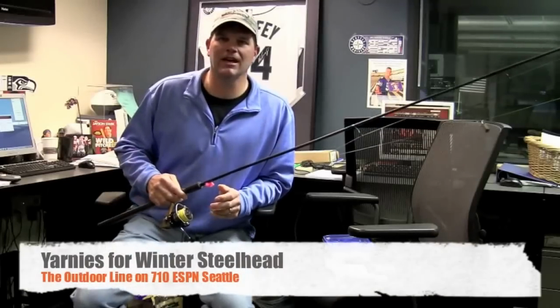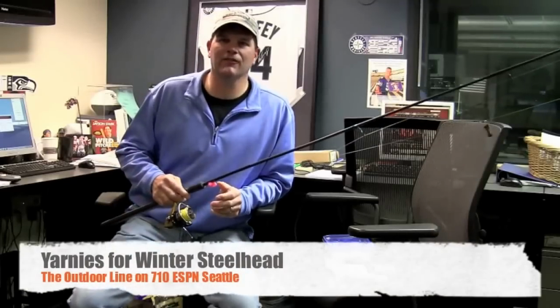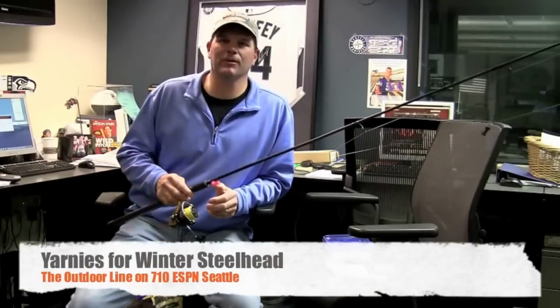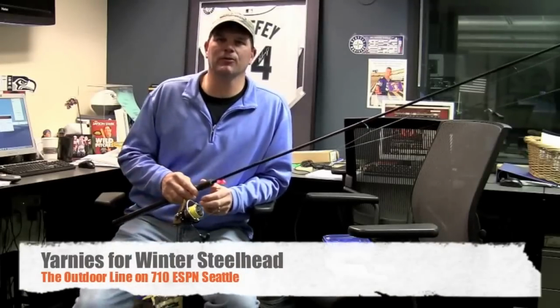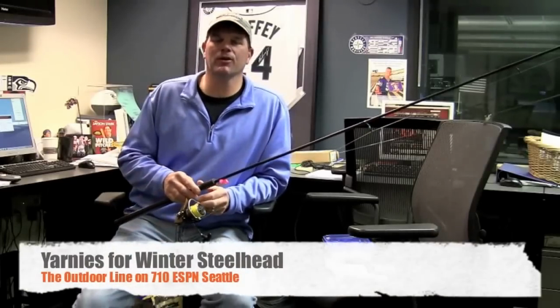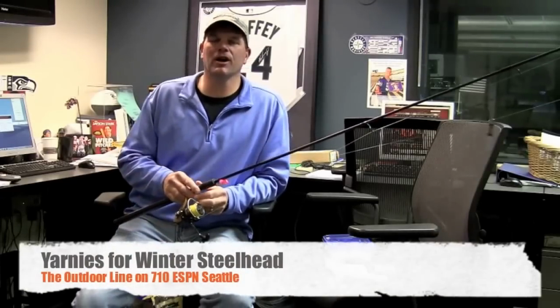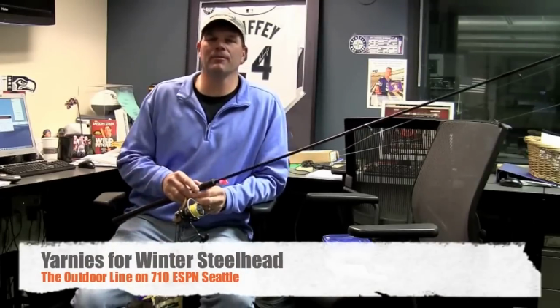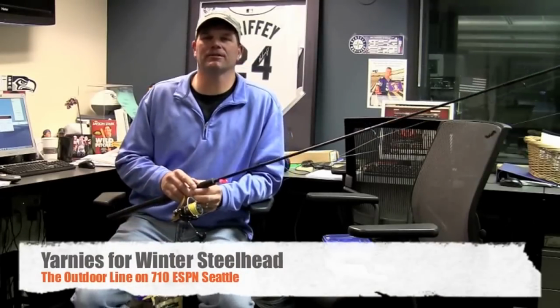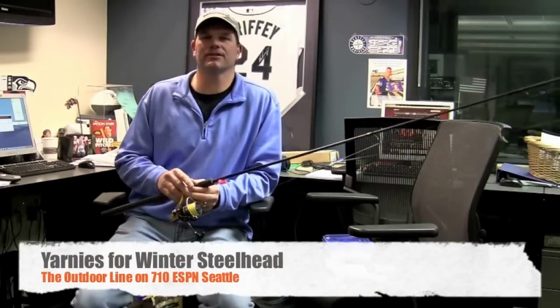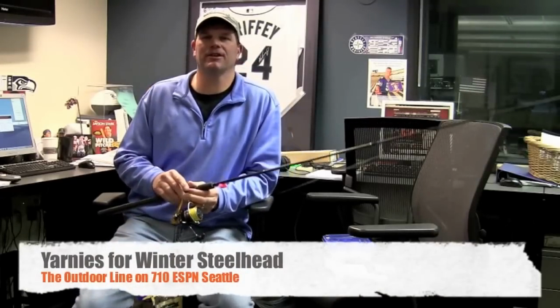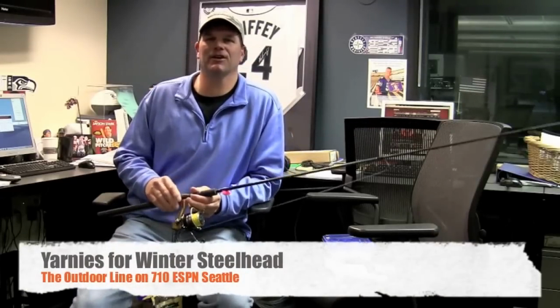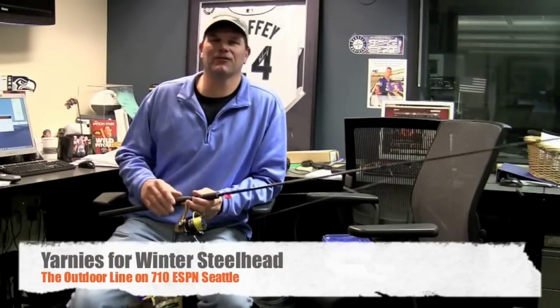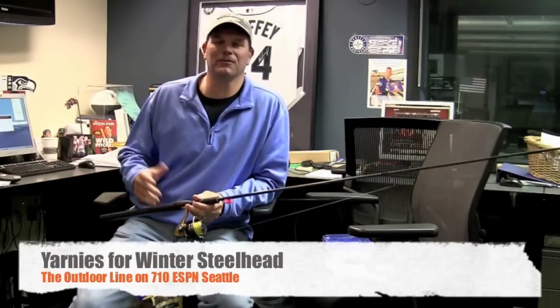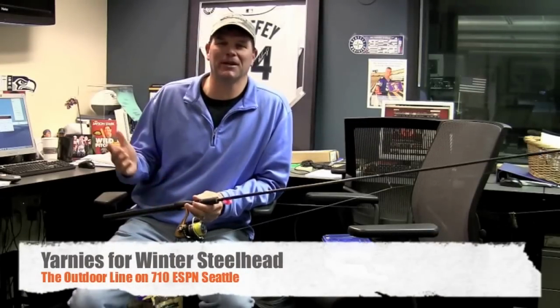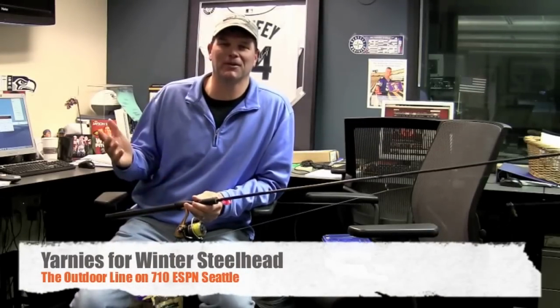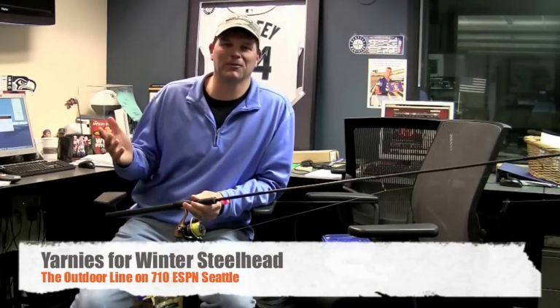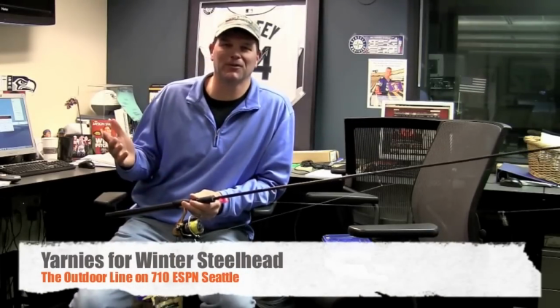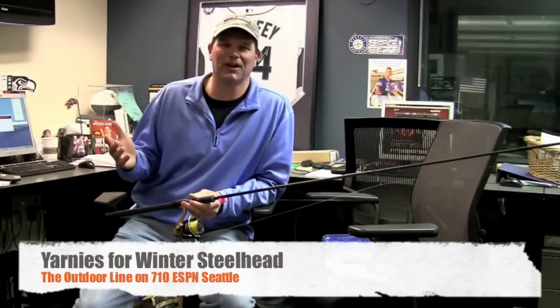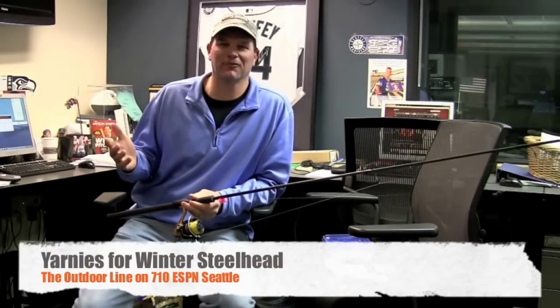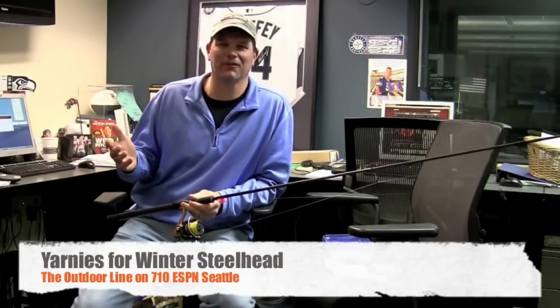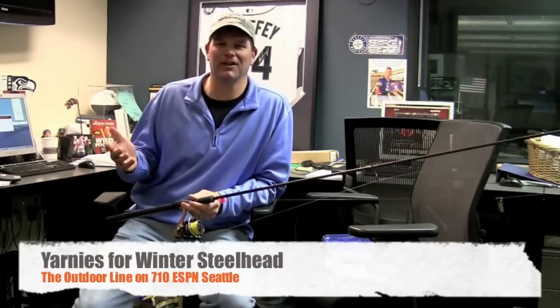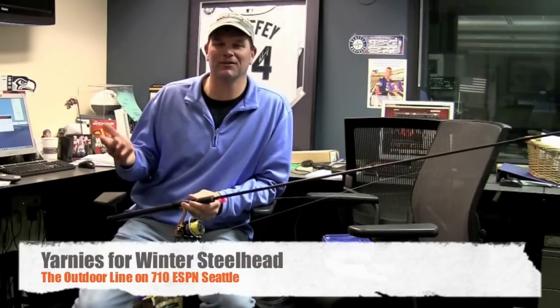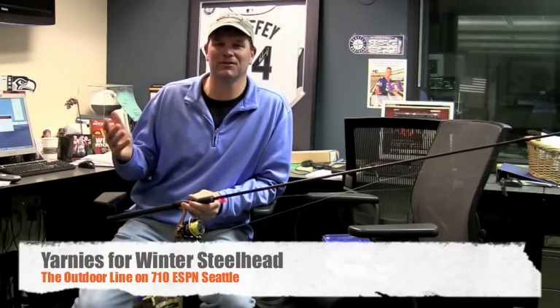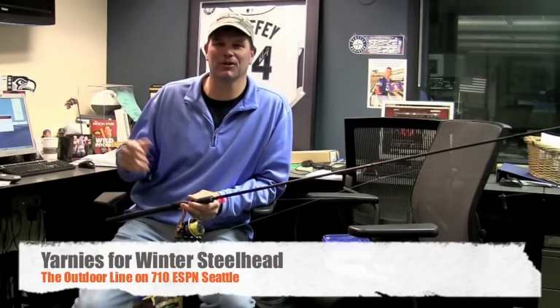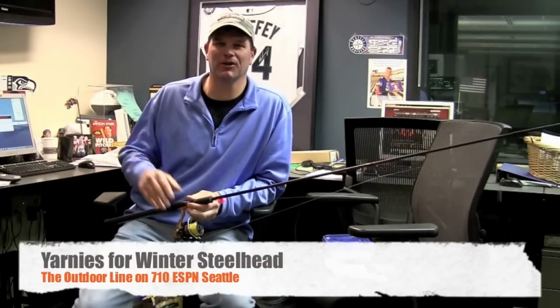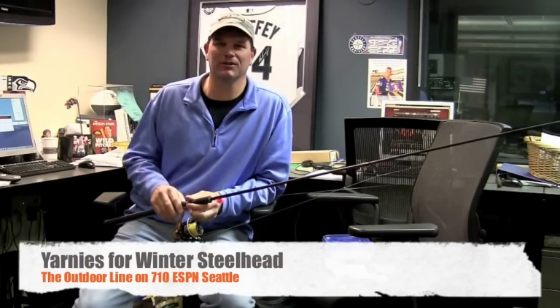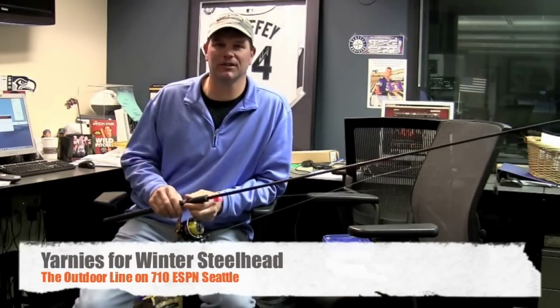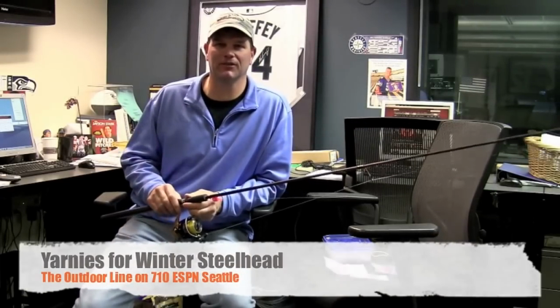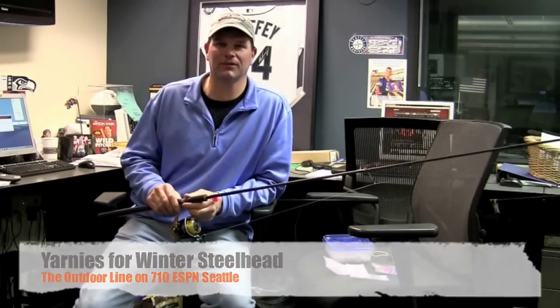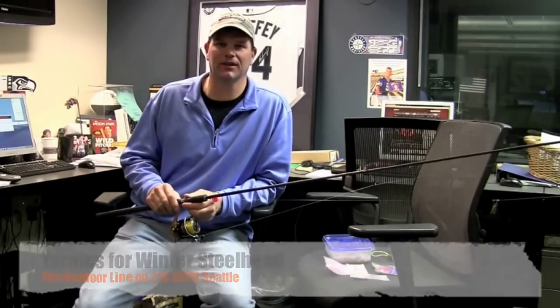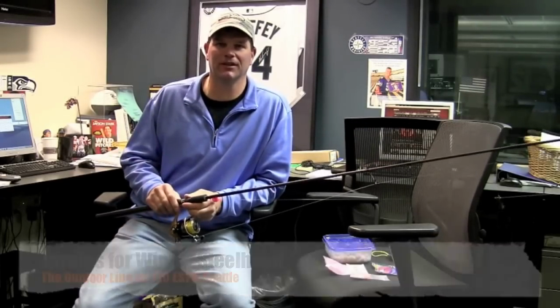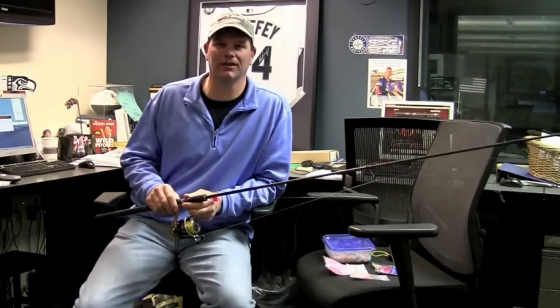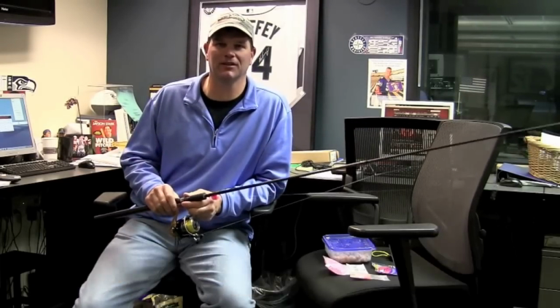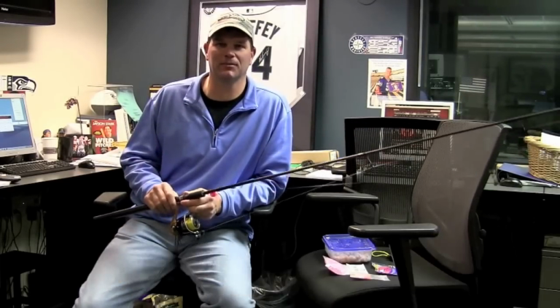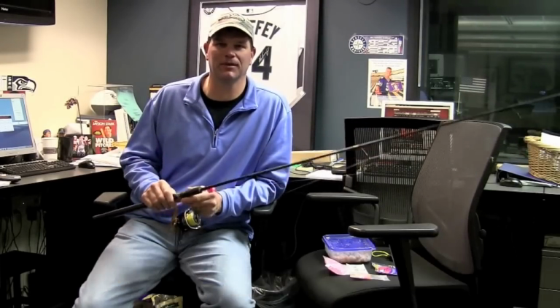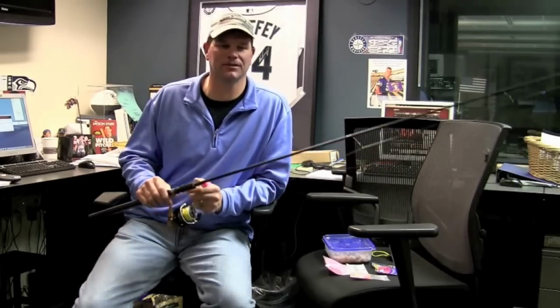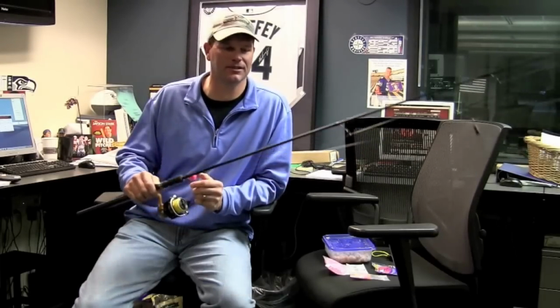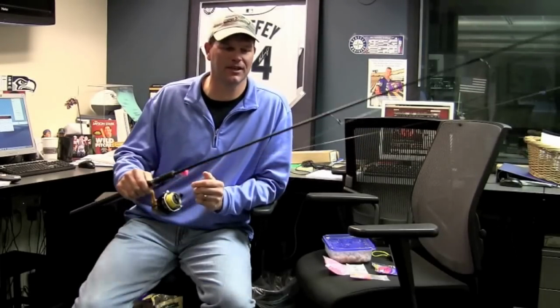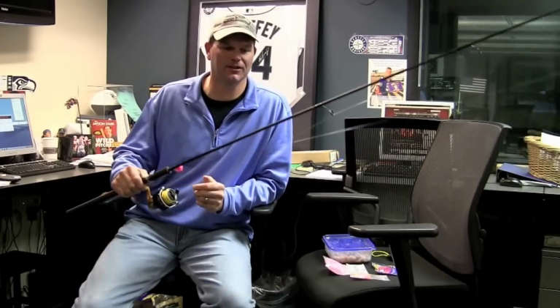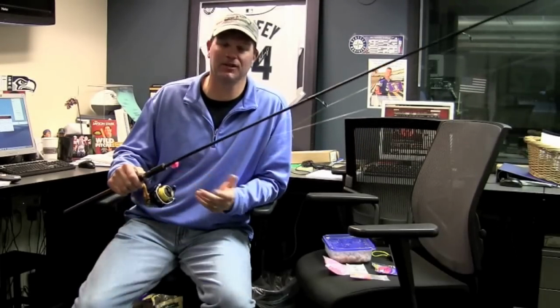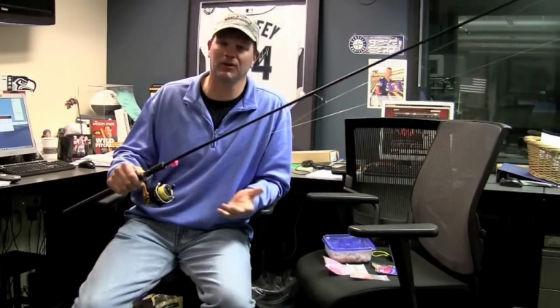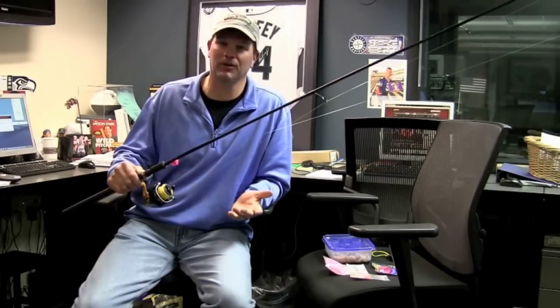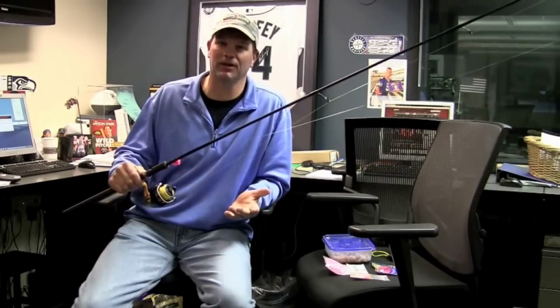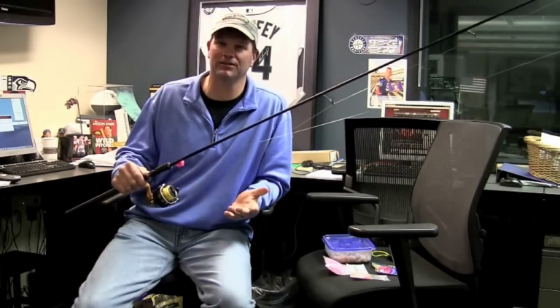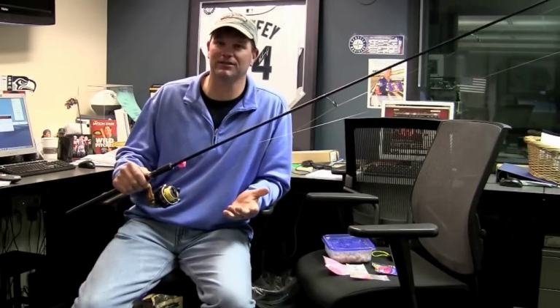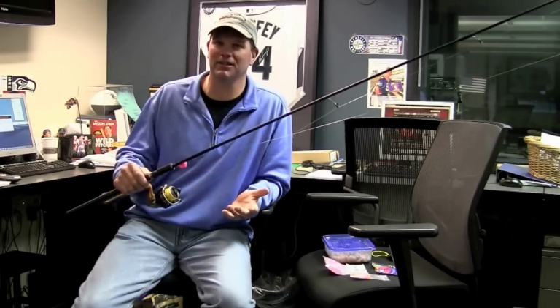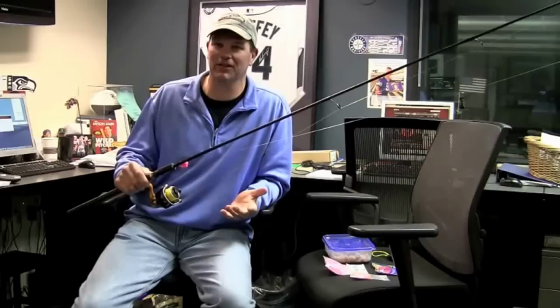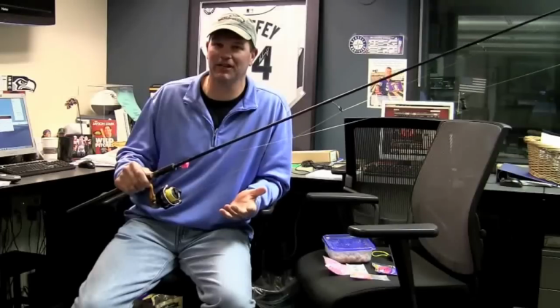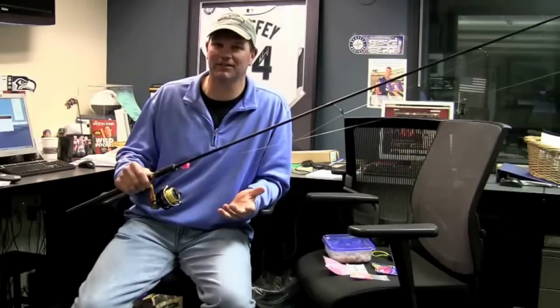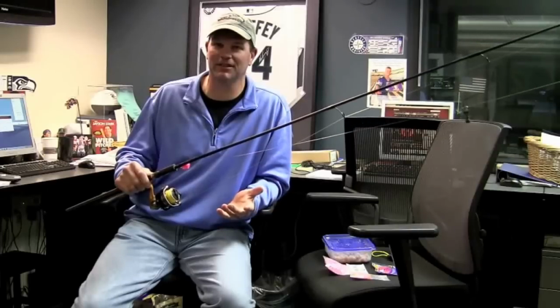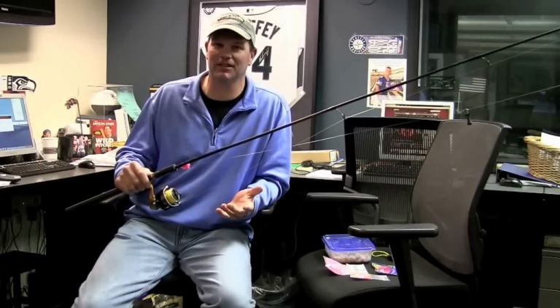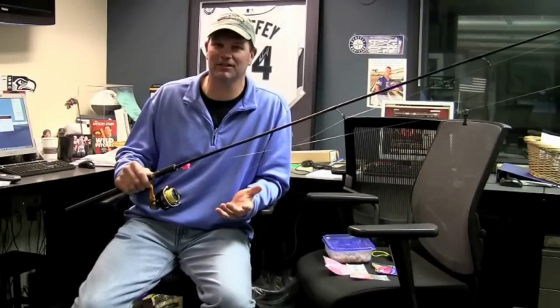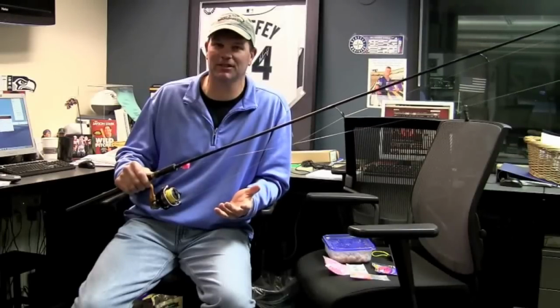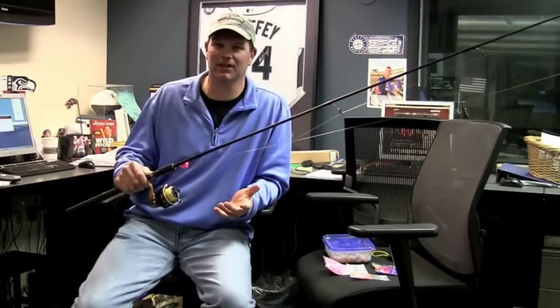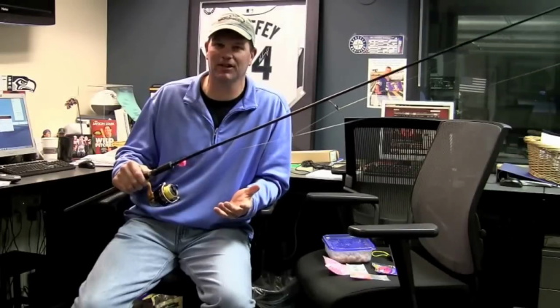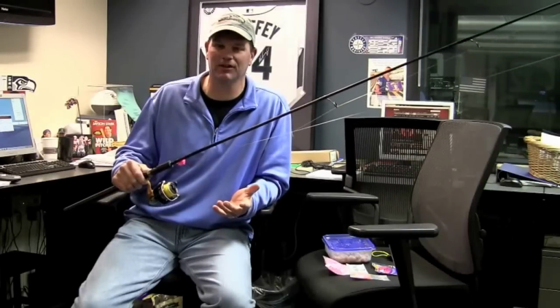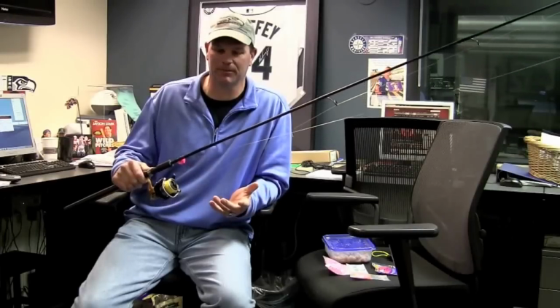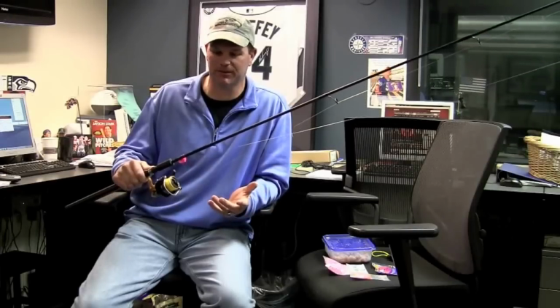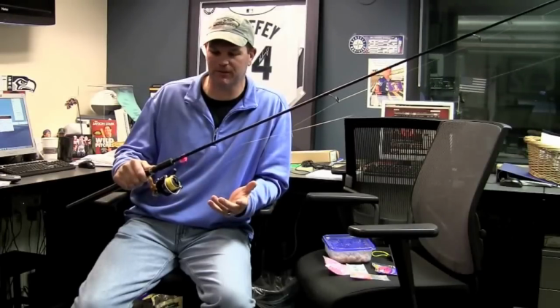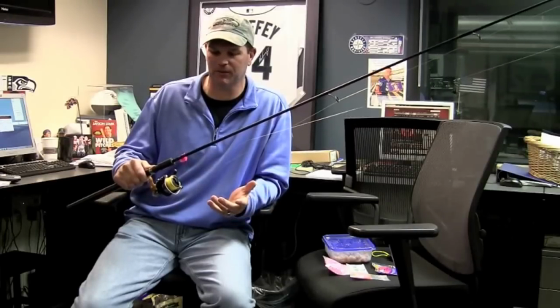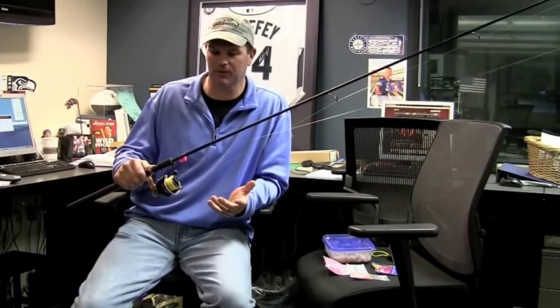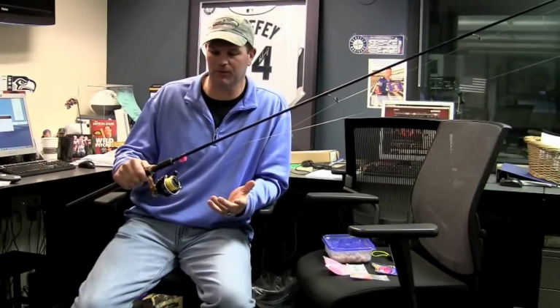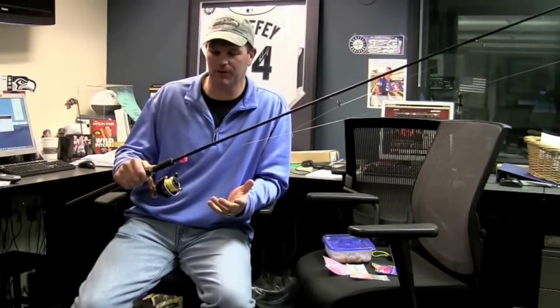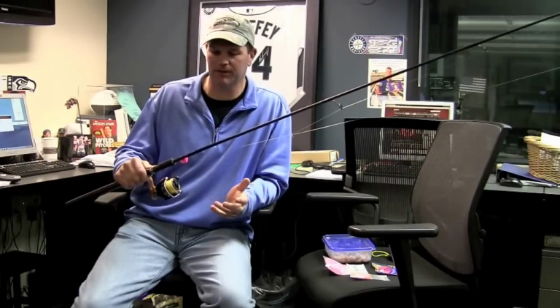Hey everybody, Rob Ensley here from the Outdoor Line Radio Show here at 710 ESPN. It's steelhead season here in the Pacific Northwest.